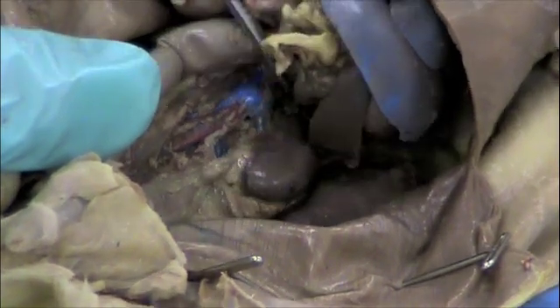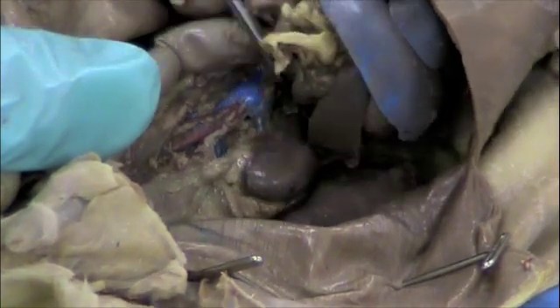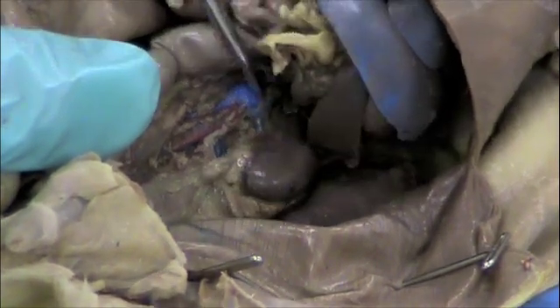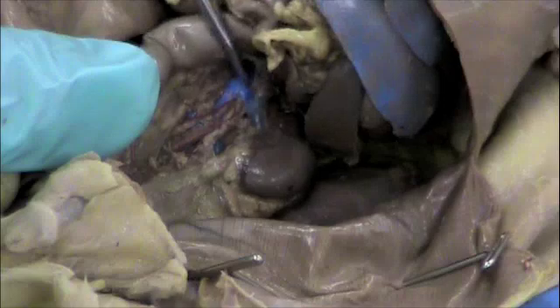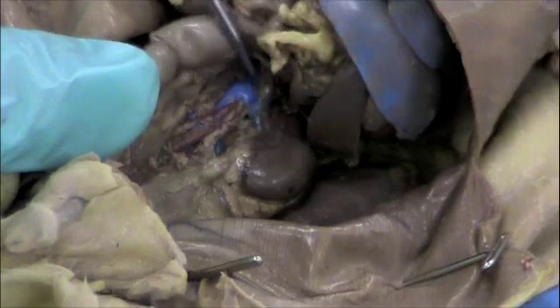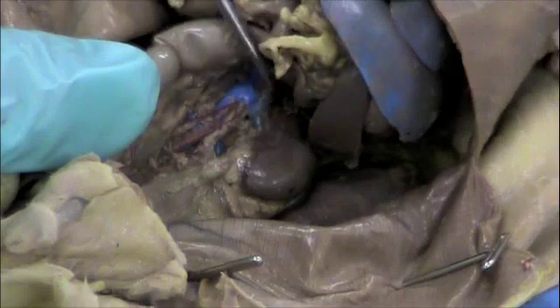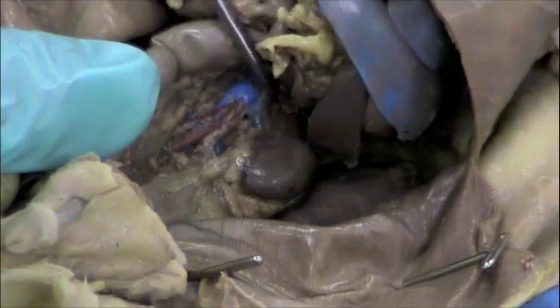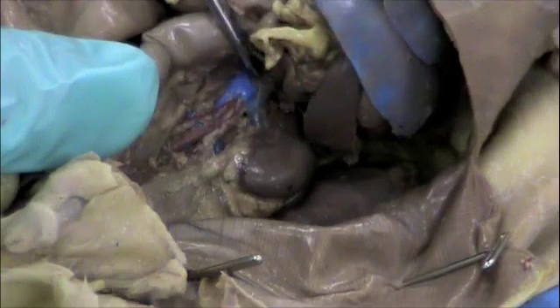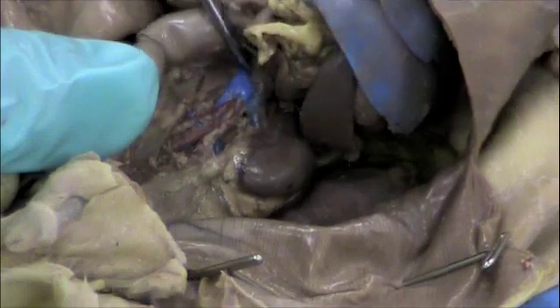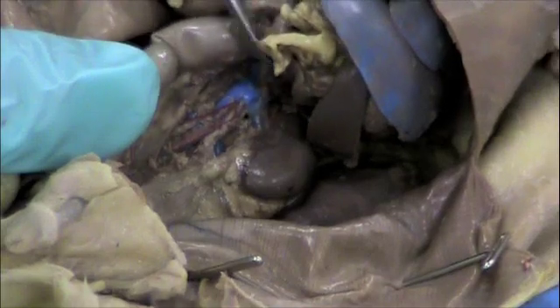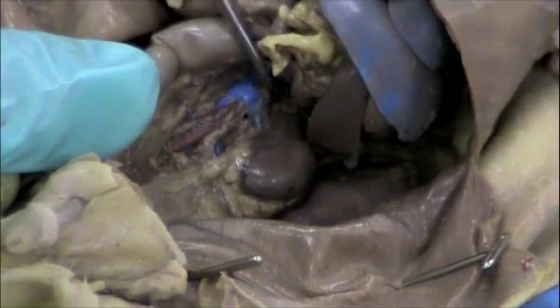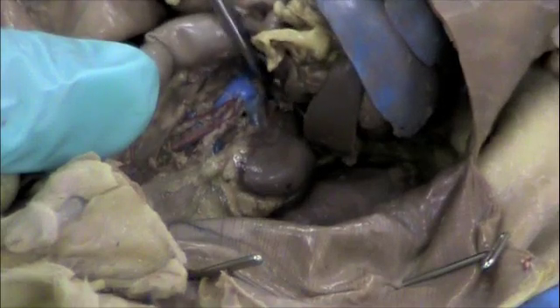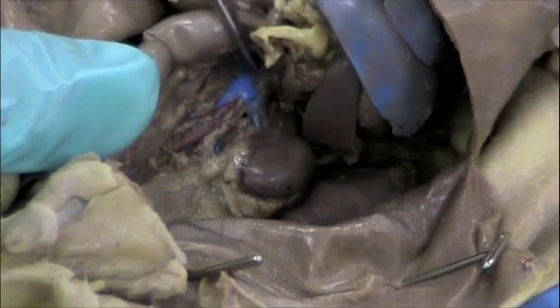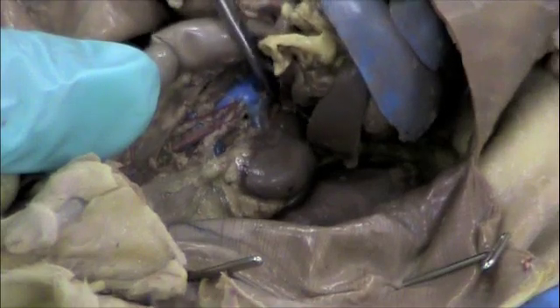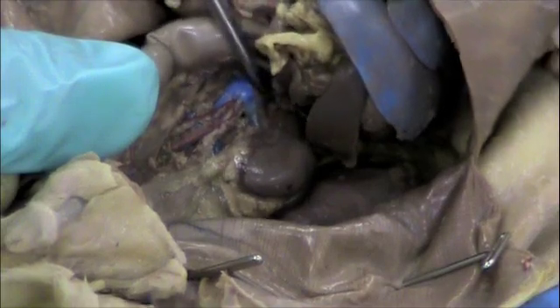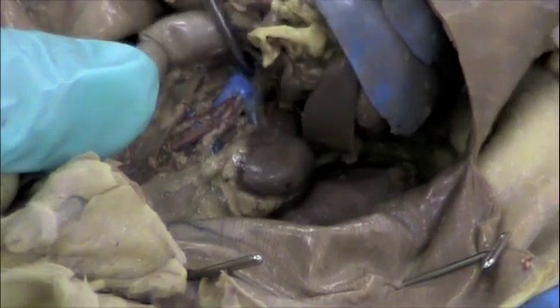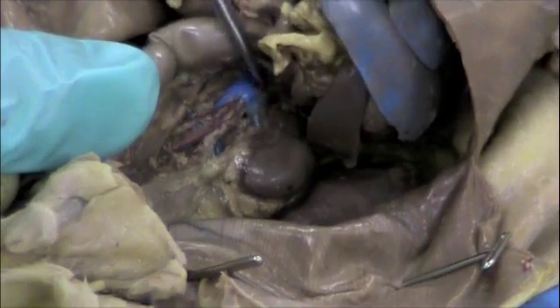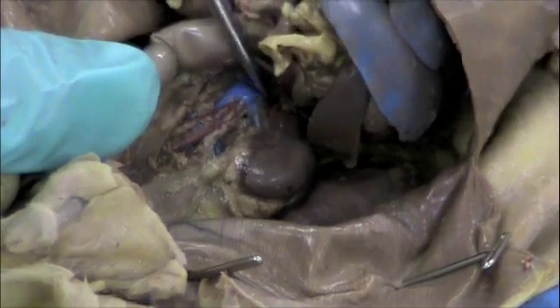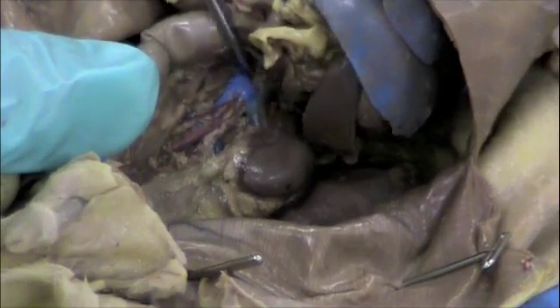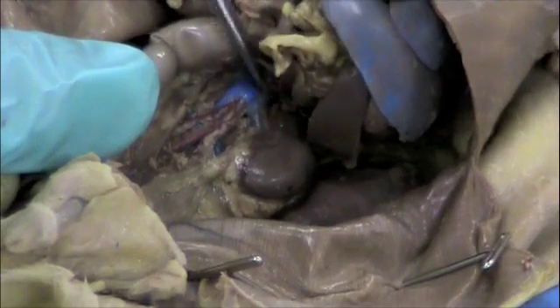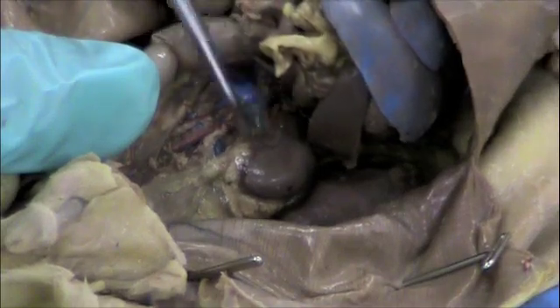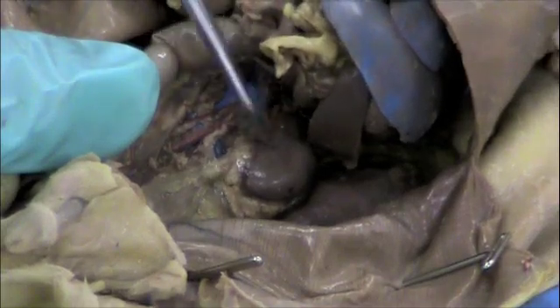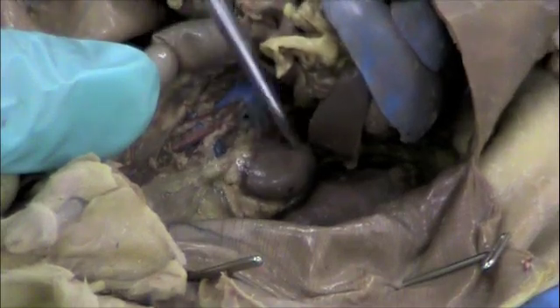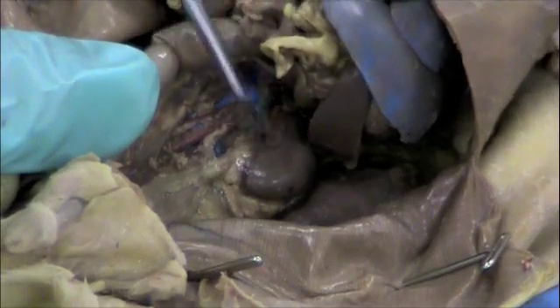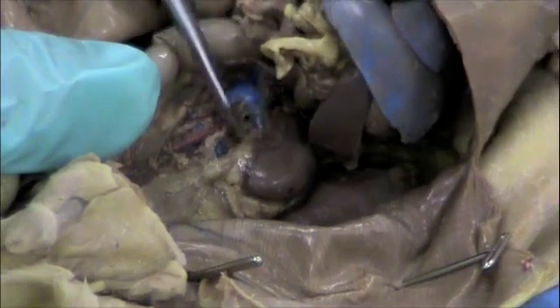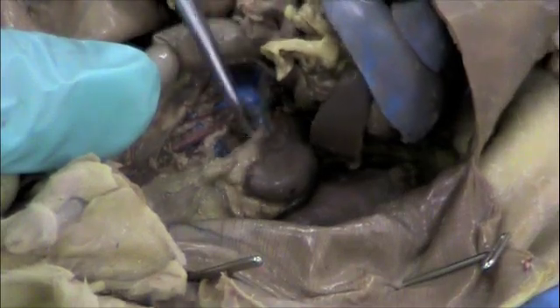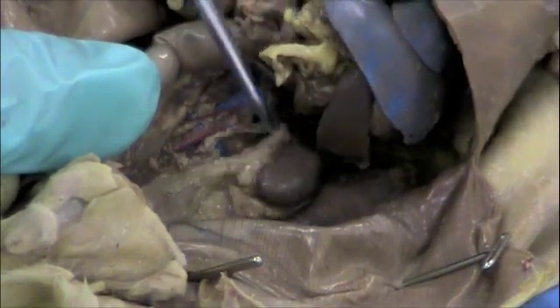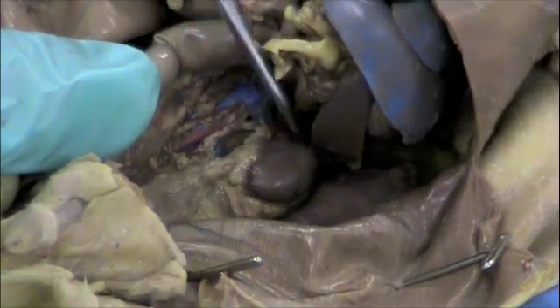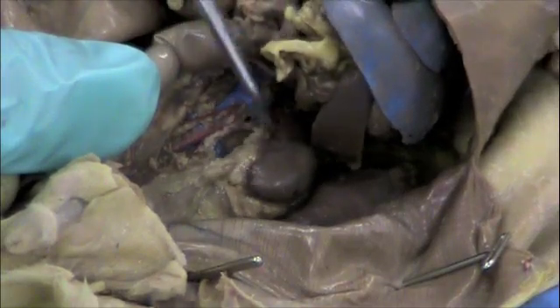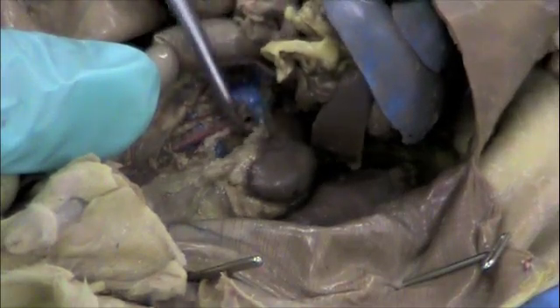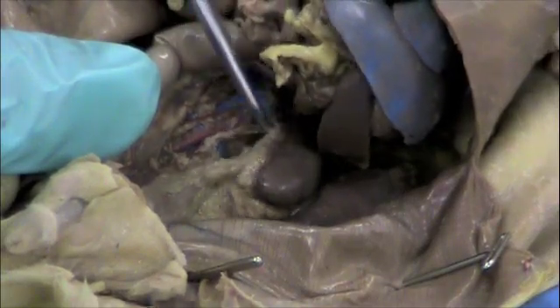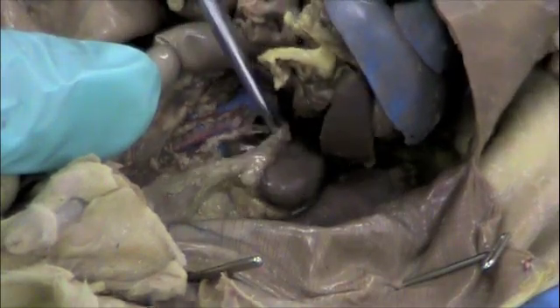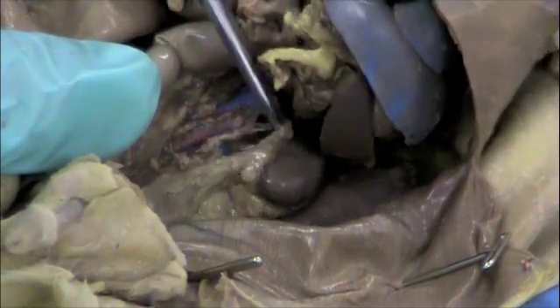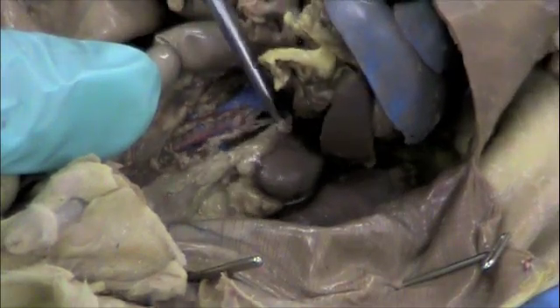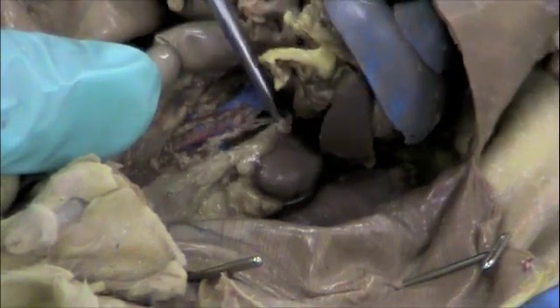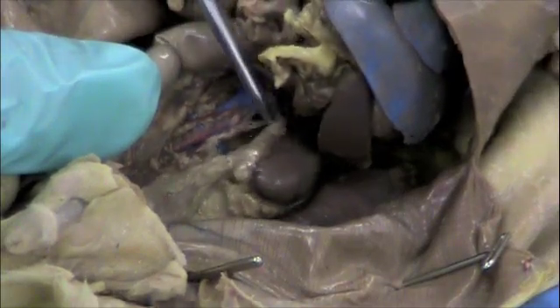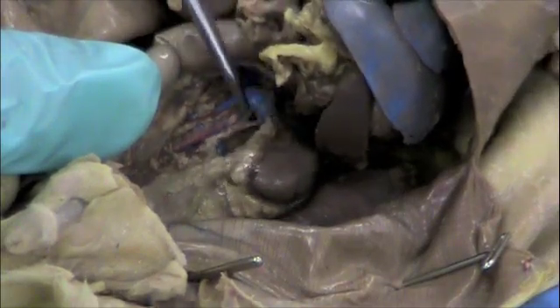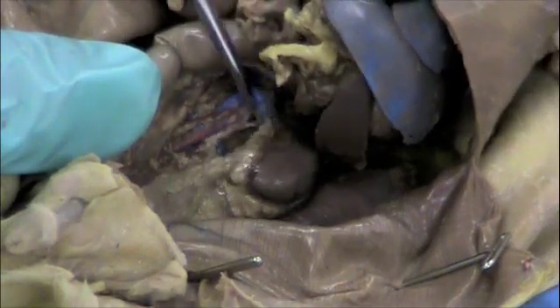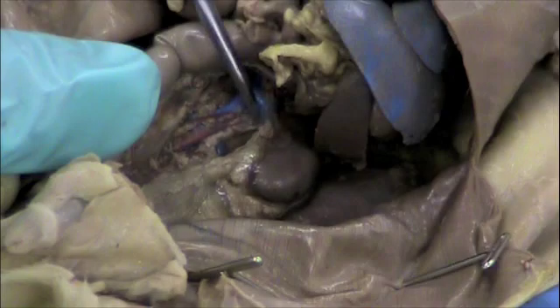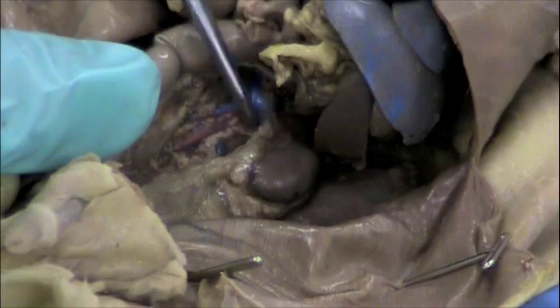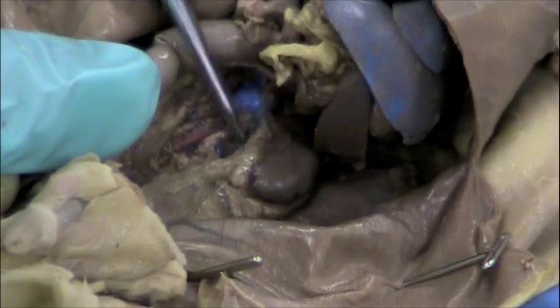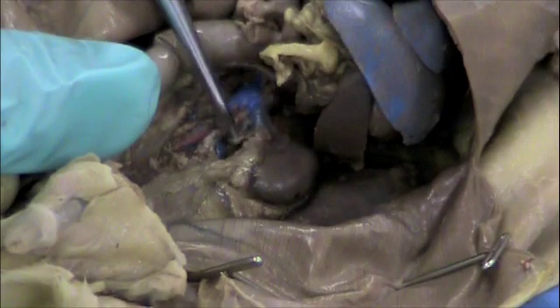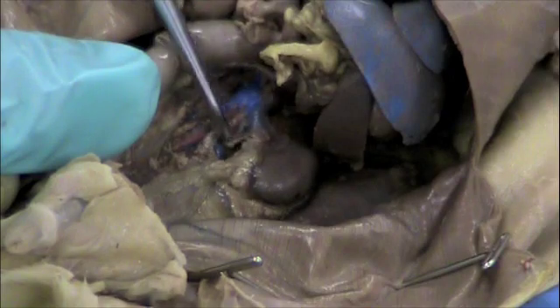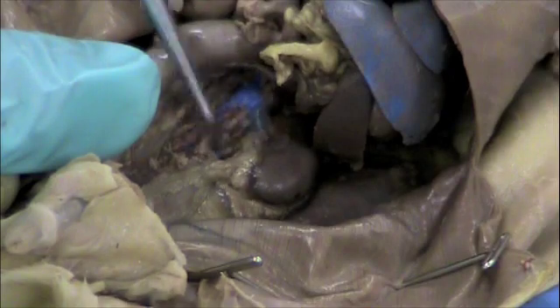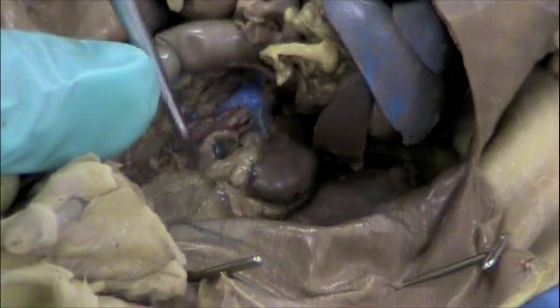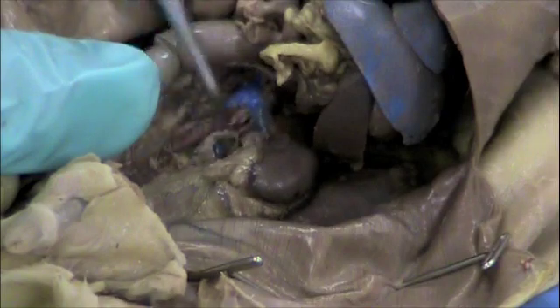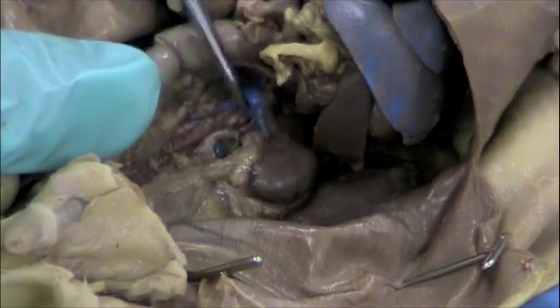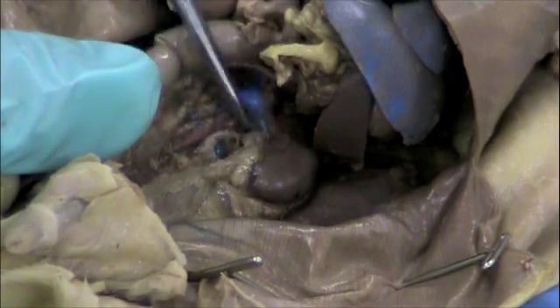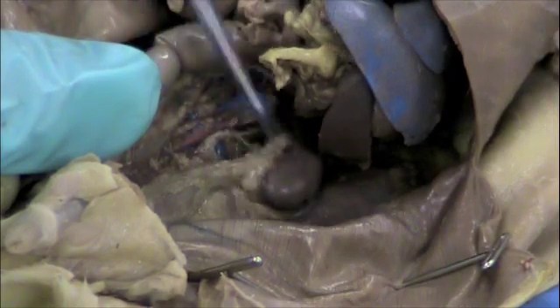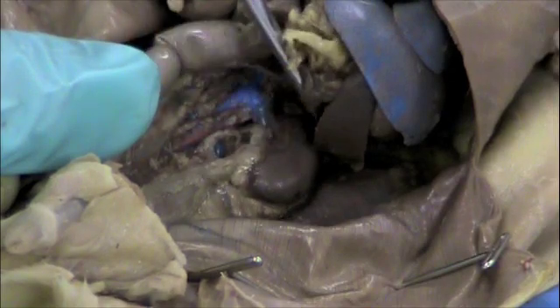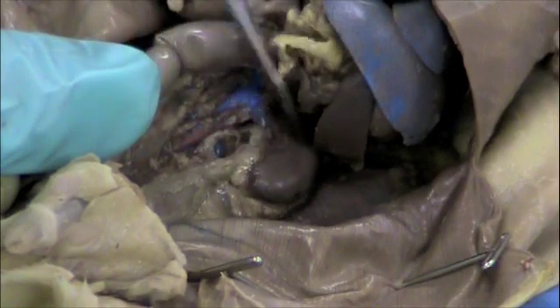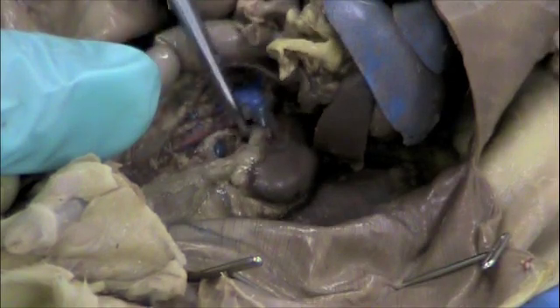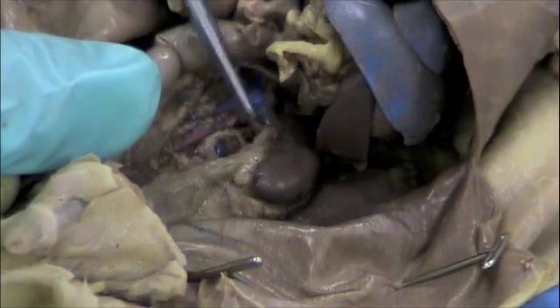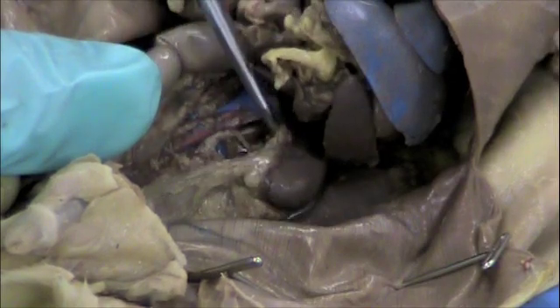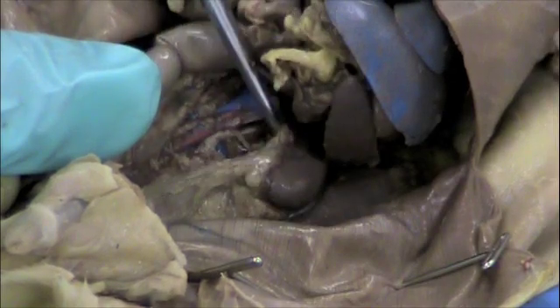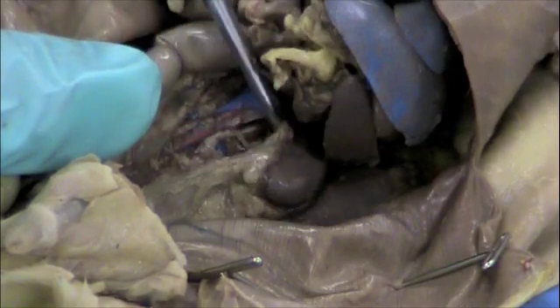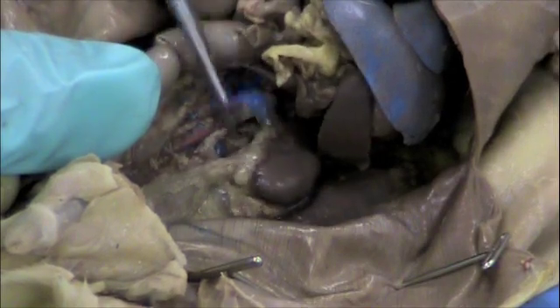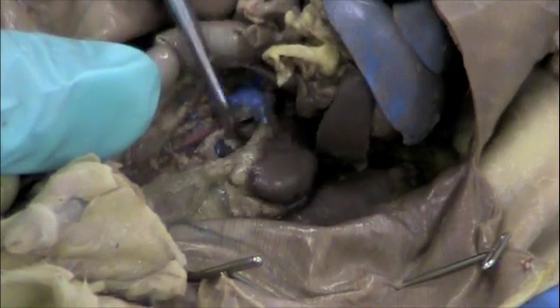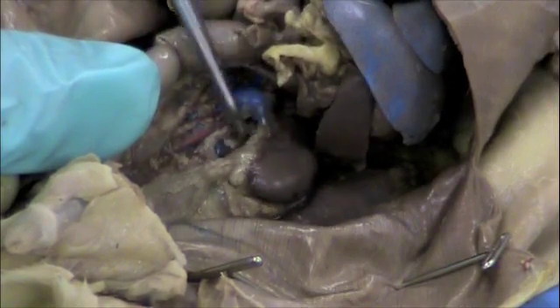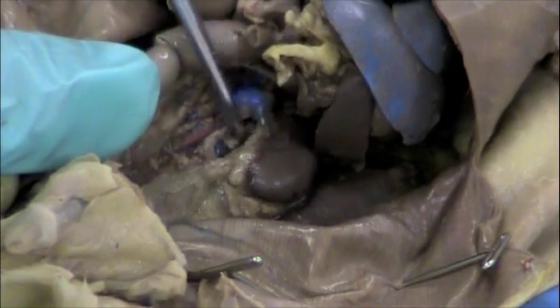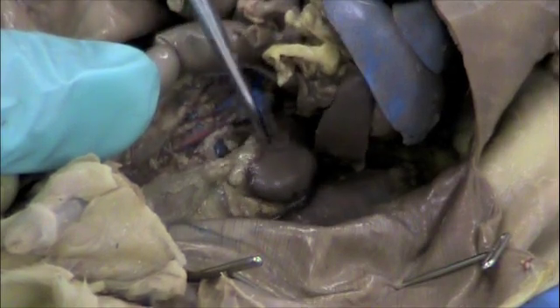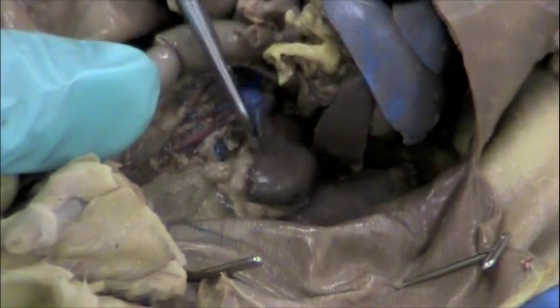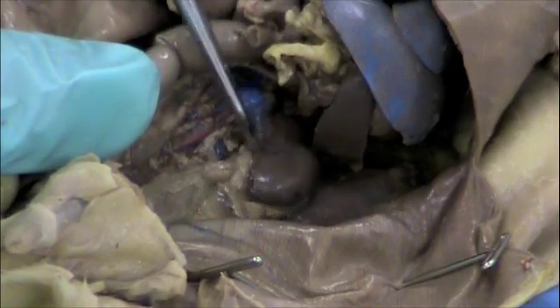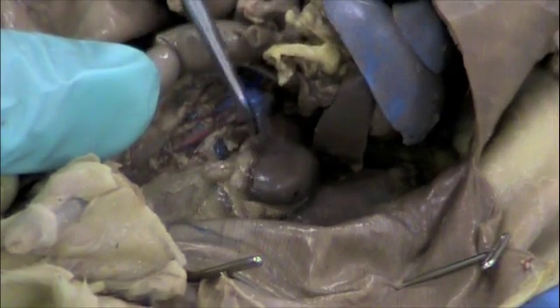There's also an artery connected to the kidney. It's a little bit smaller, so it's more difficult to find, but it's connected there as well.